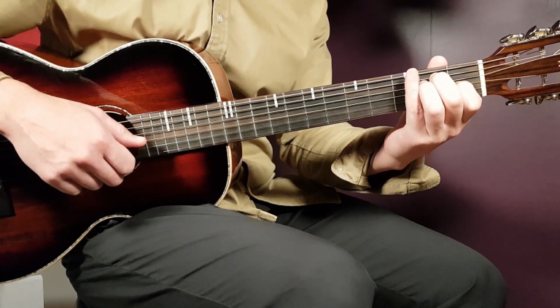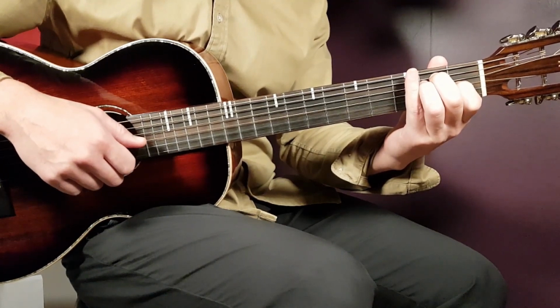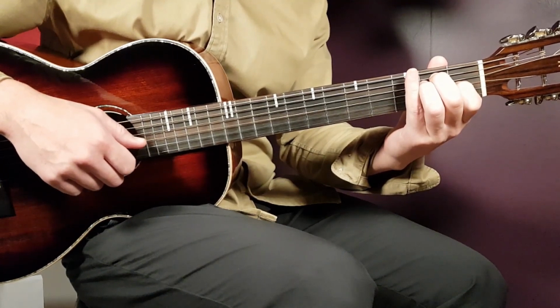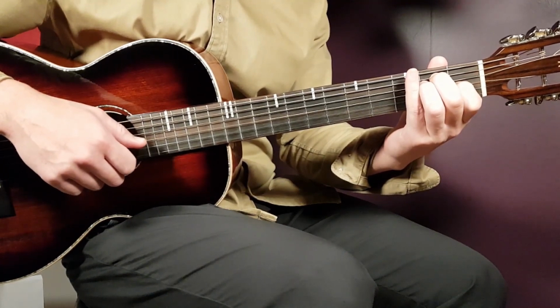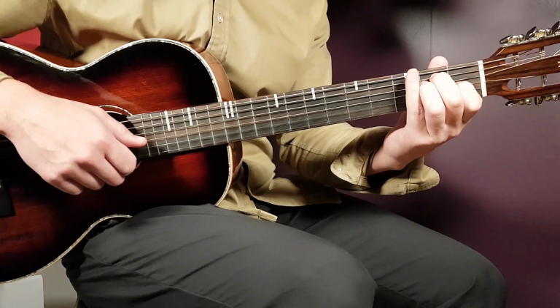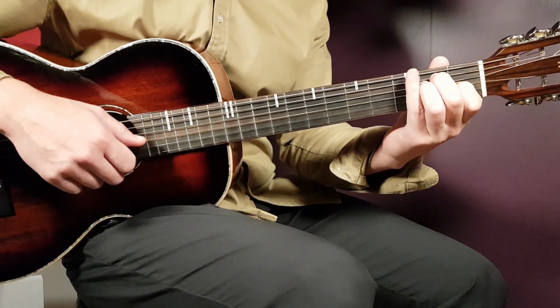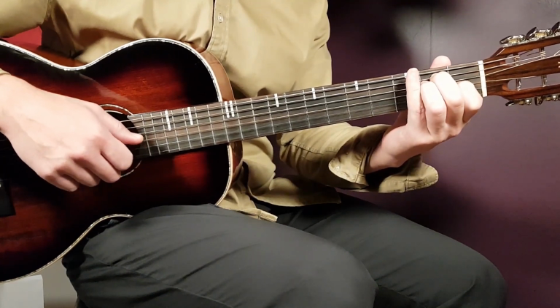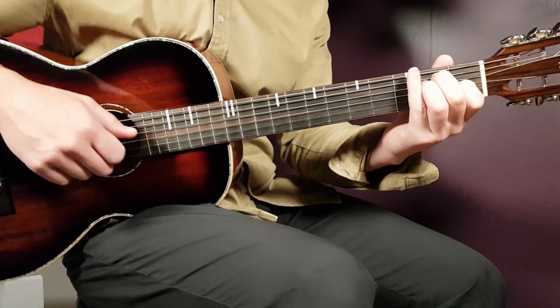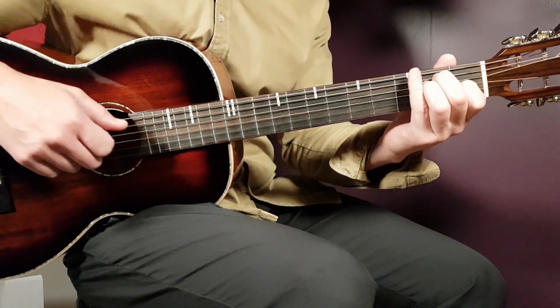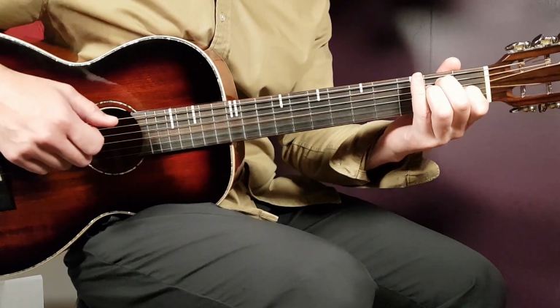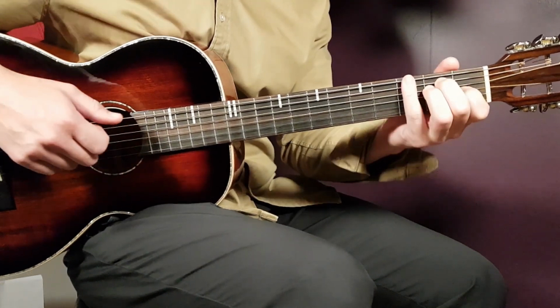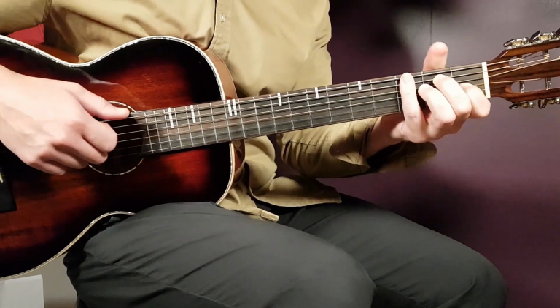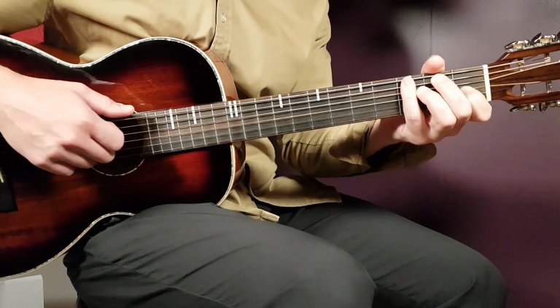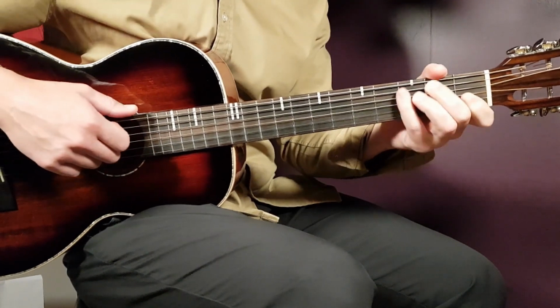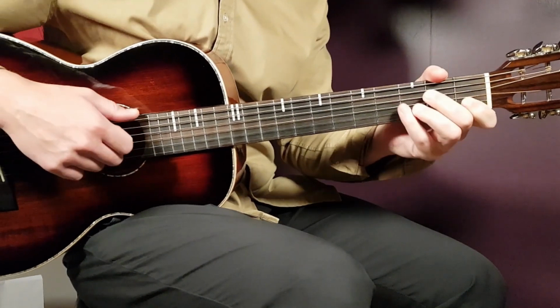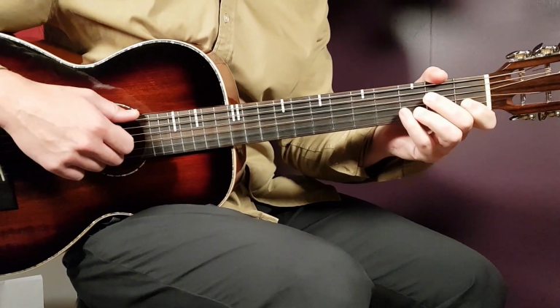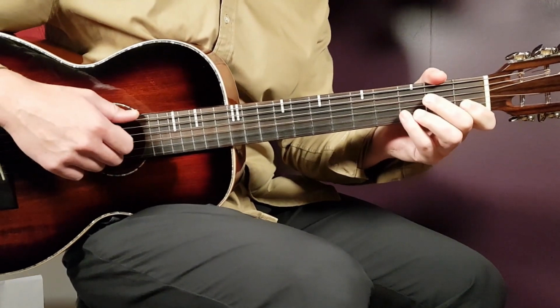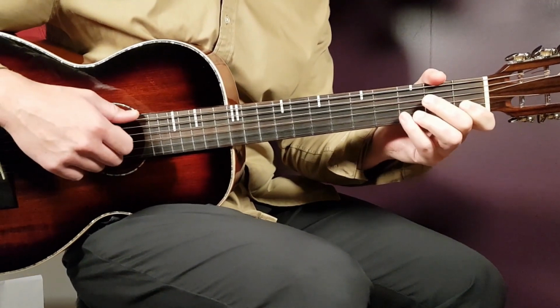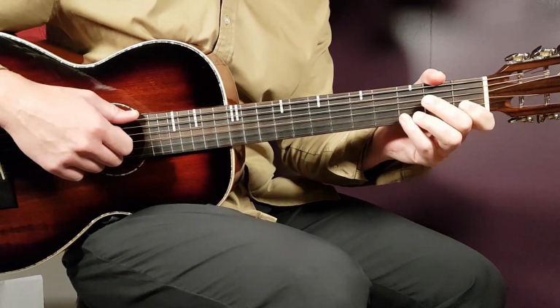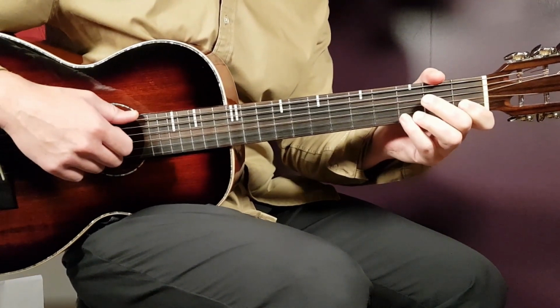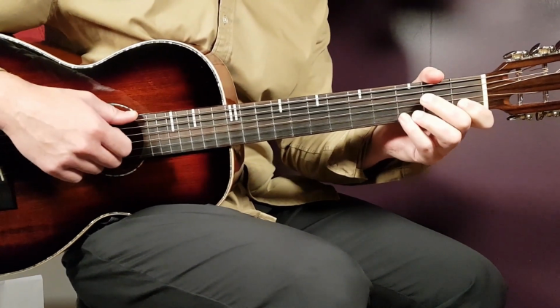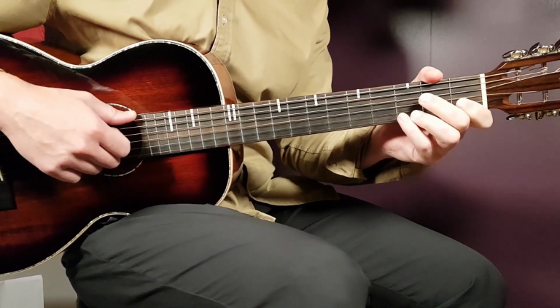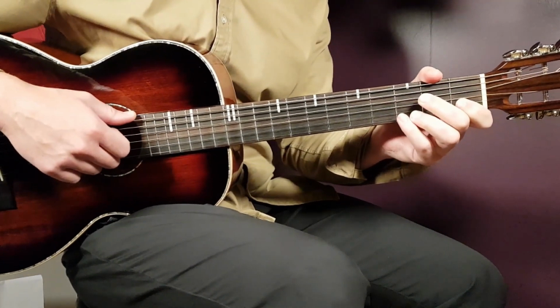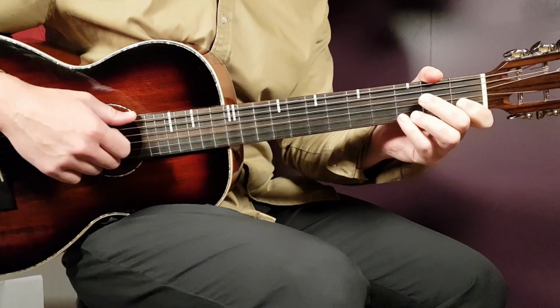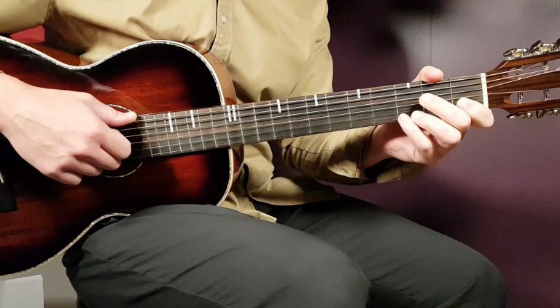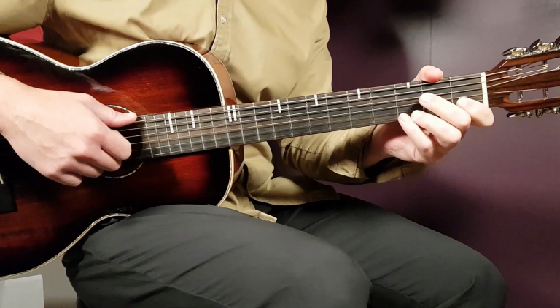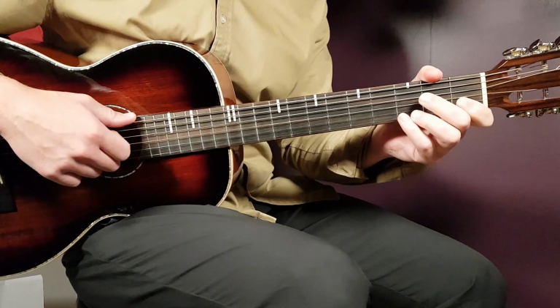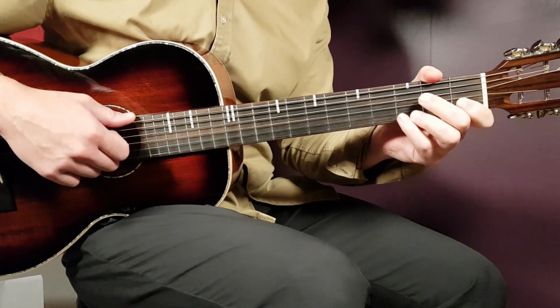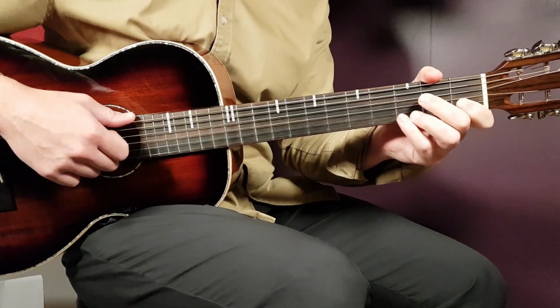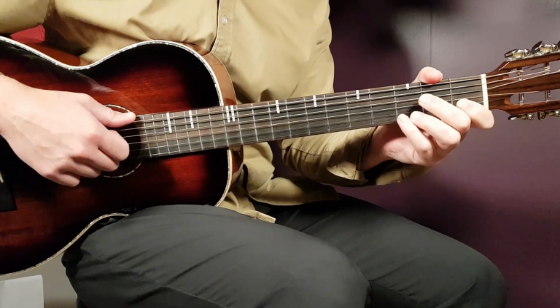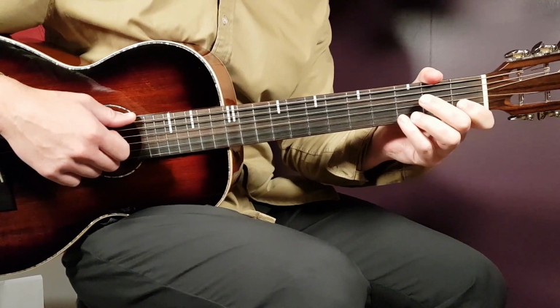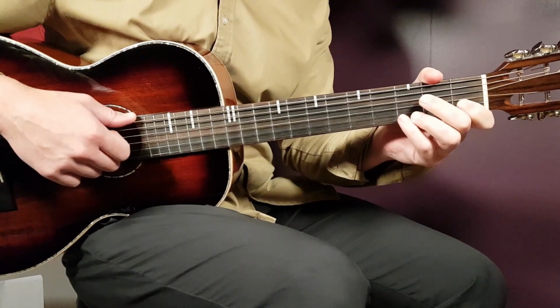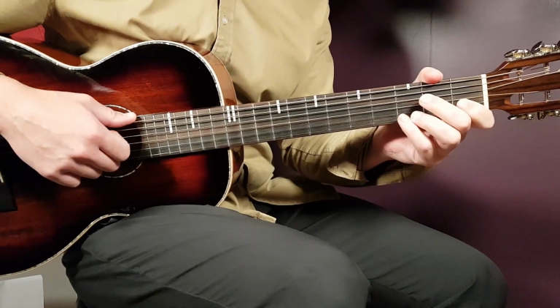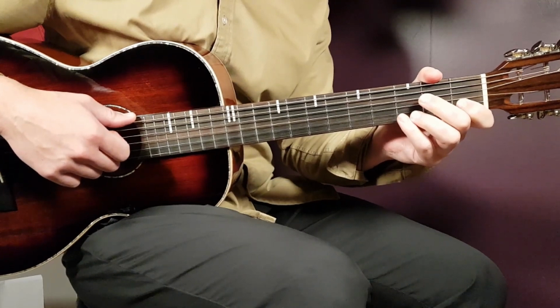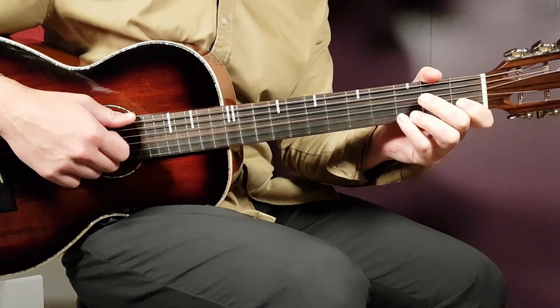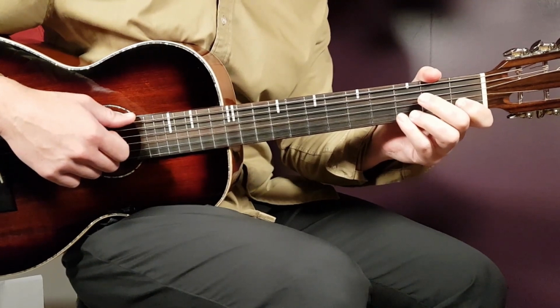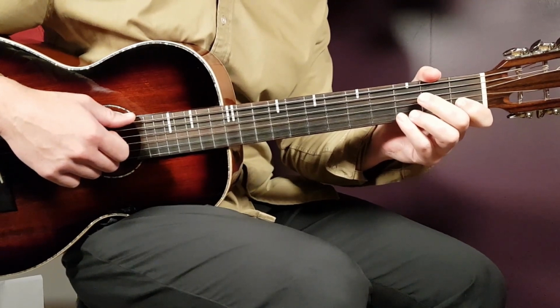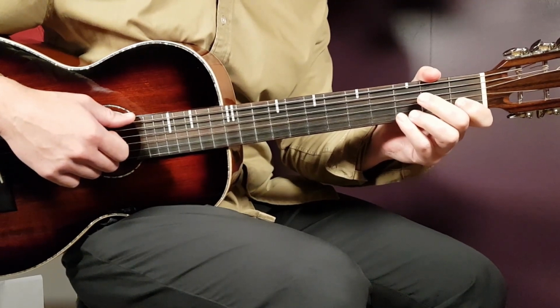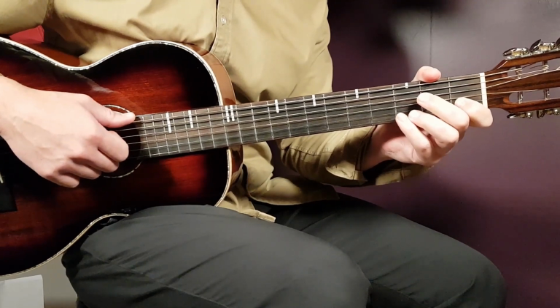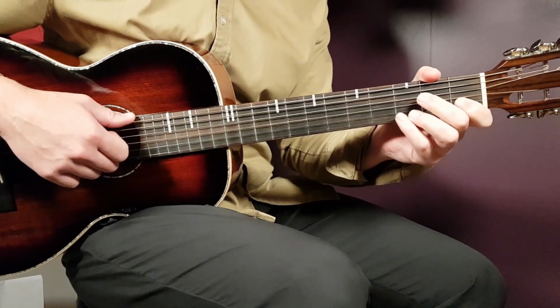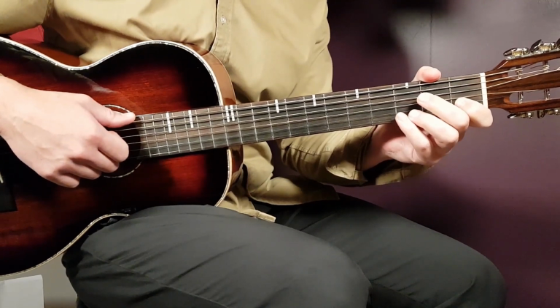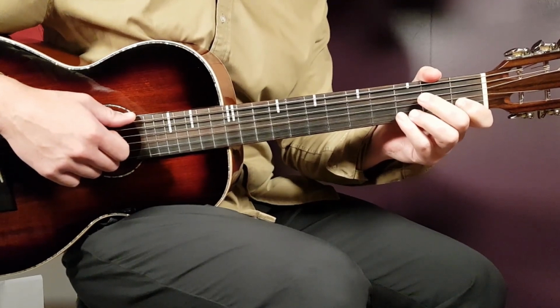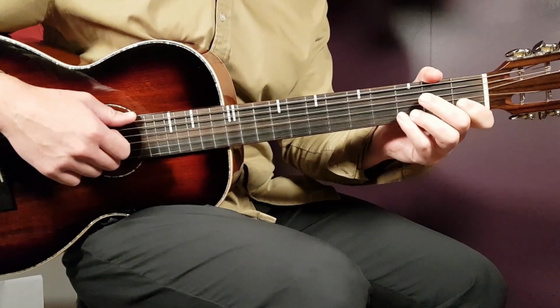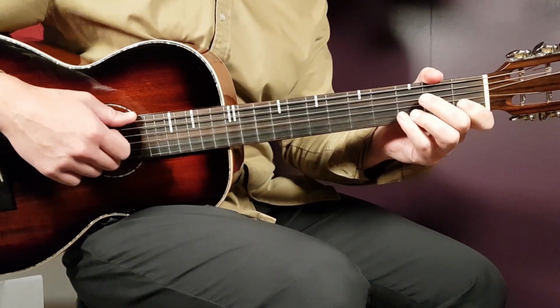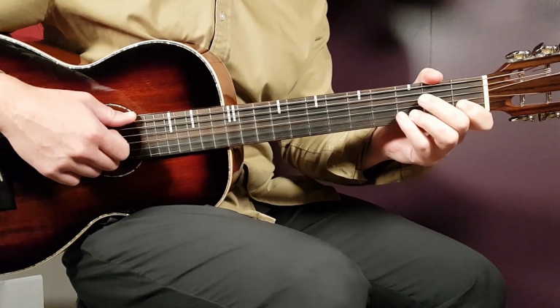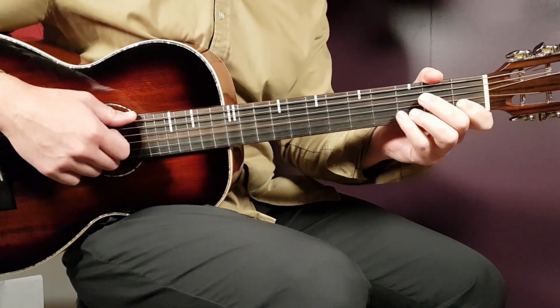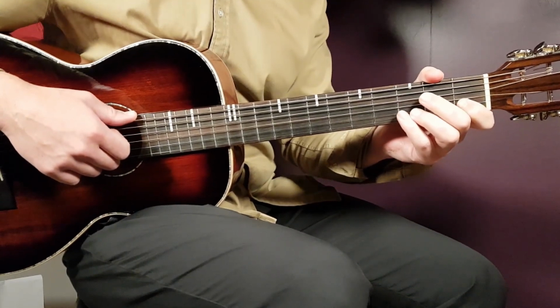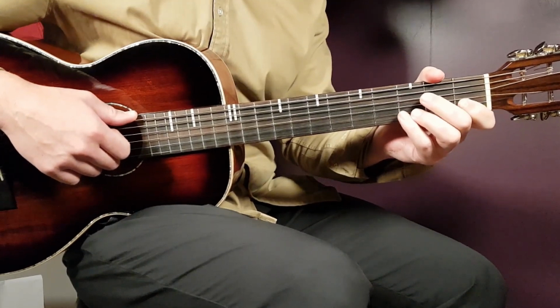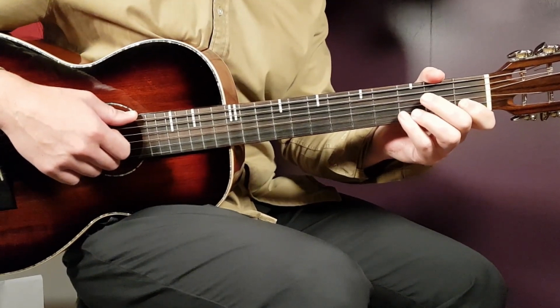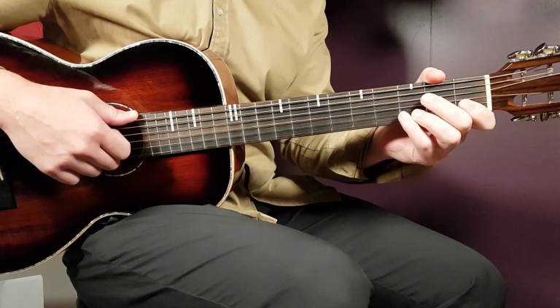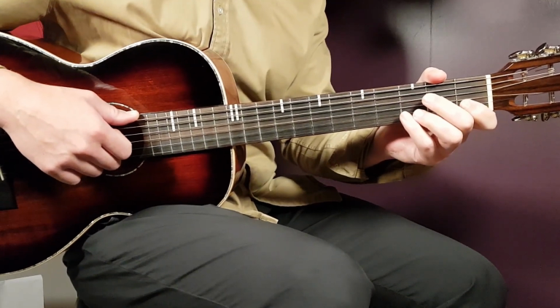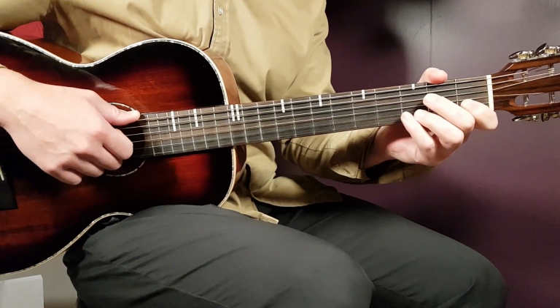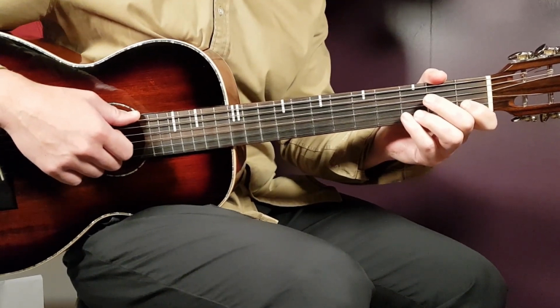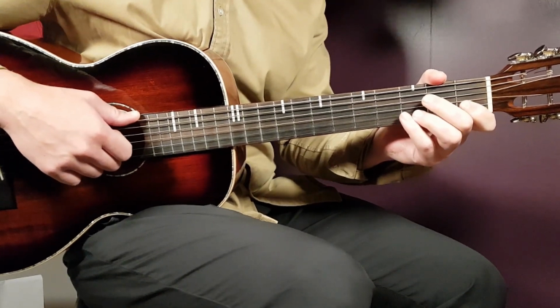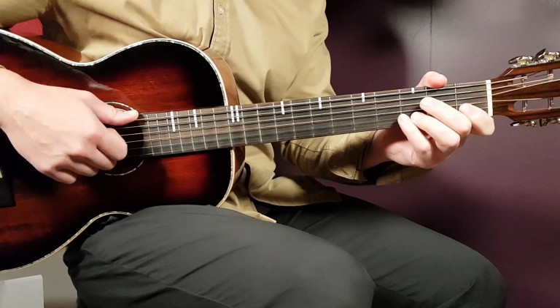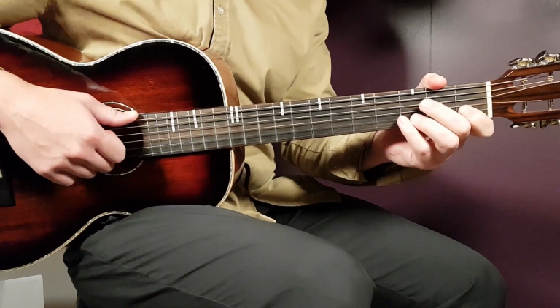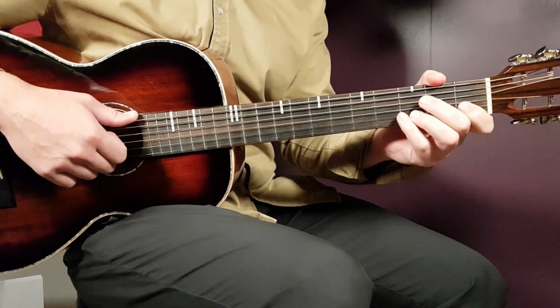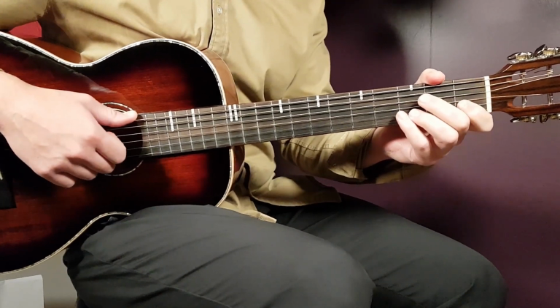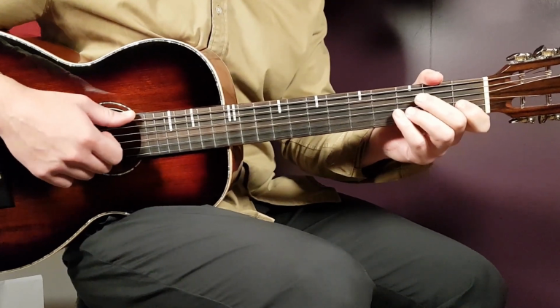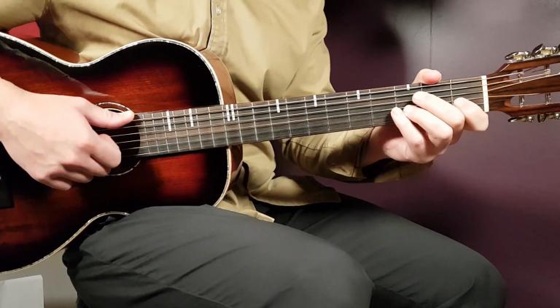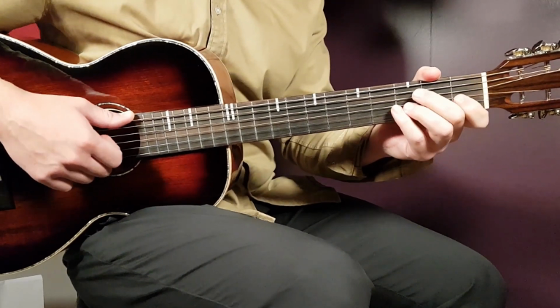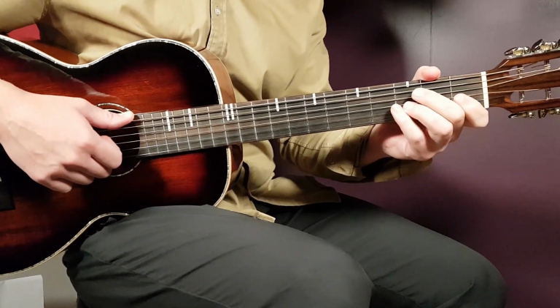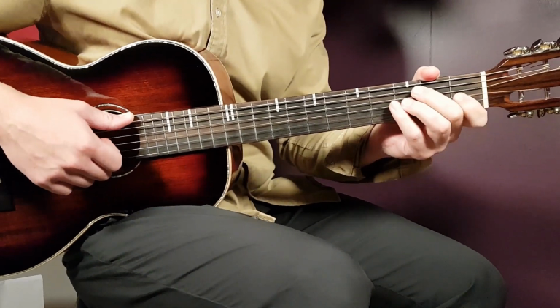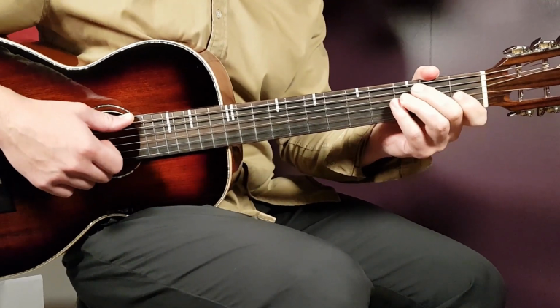The final chord is E: open low E, second fret A, second fret D, first fret G, open B, and open high E. So there you have all the chords — C, A minor 7, D minor, G, F, and E.